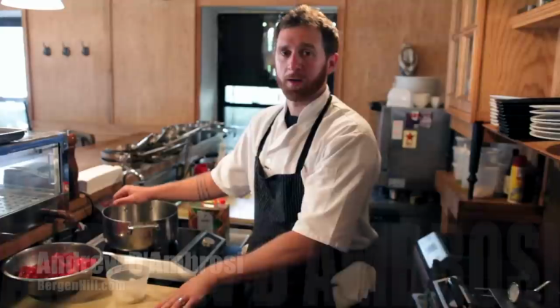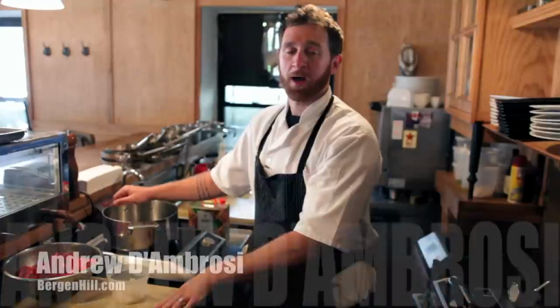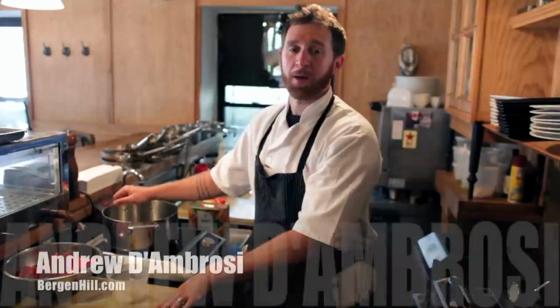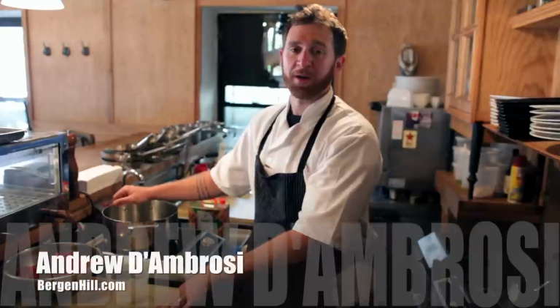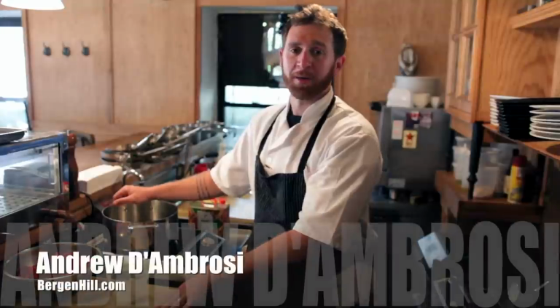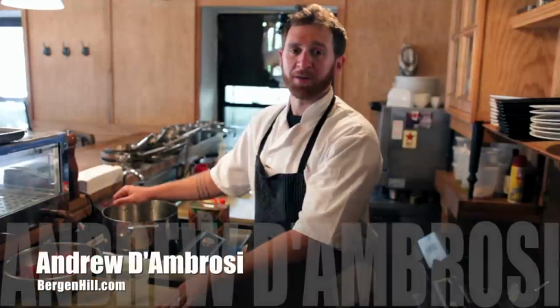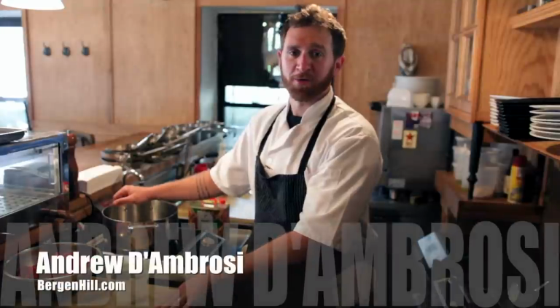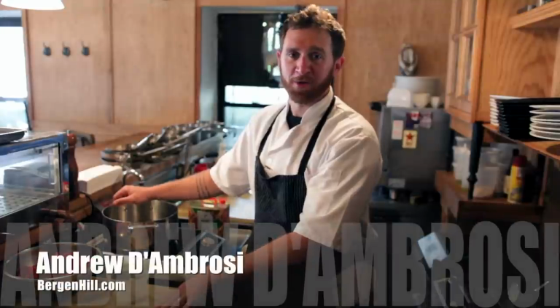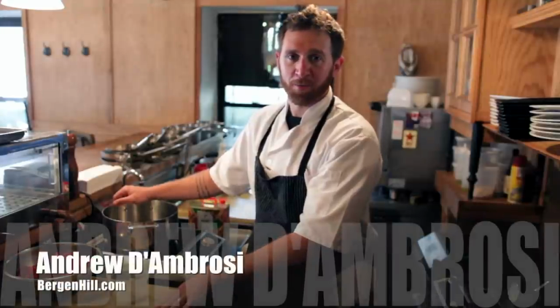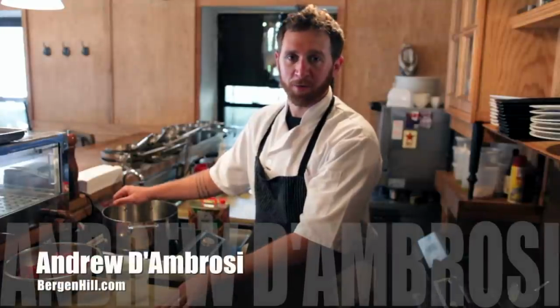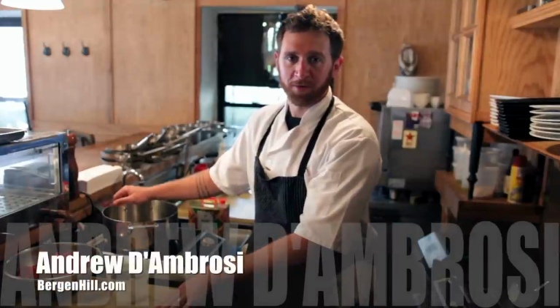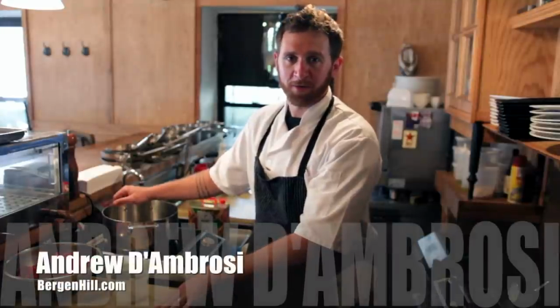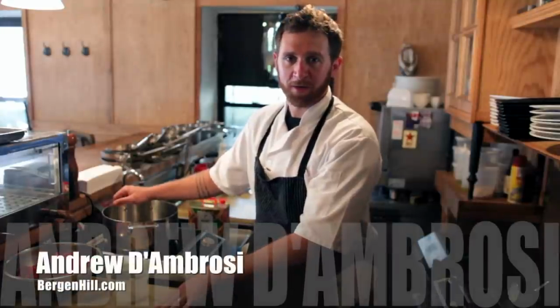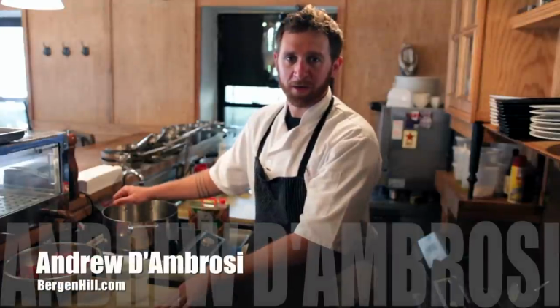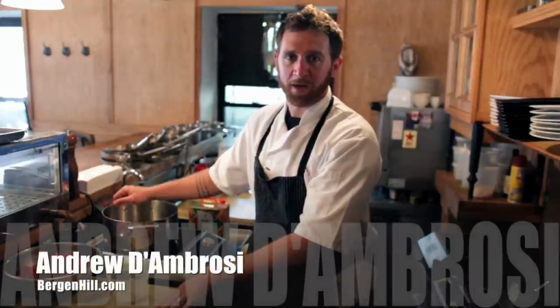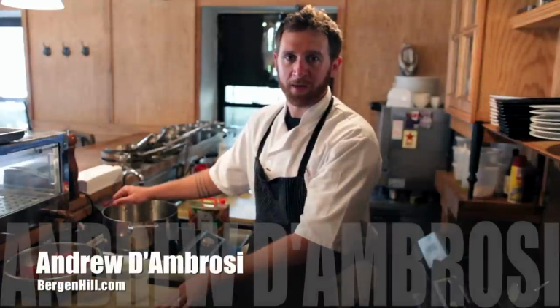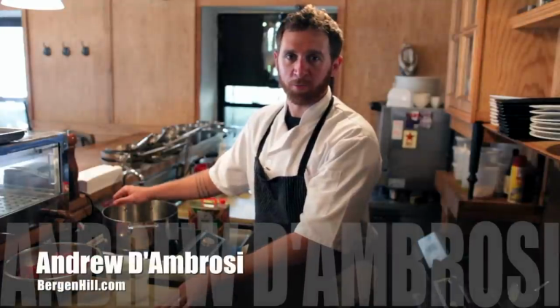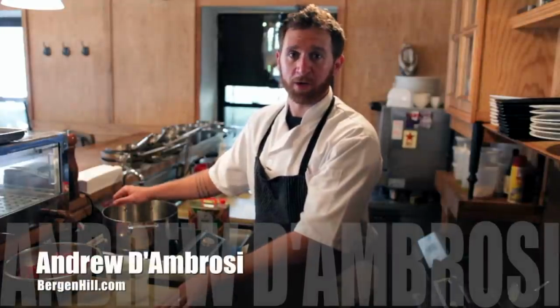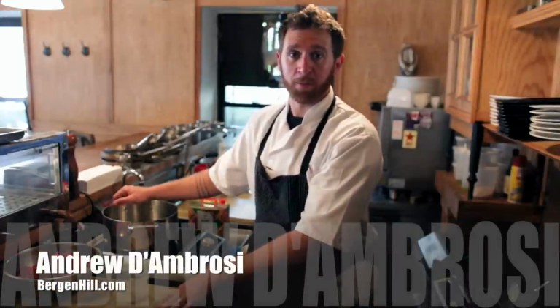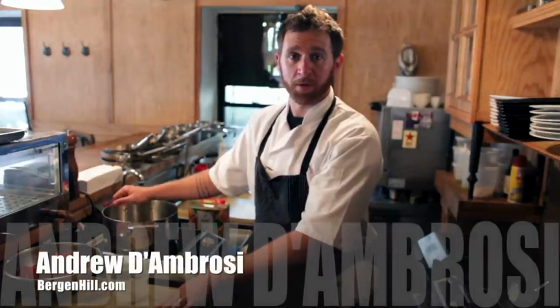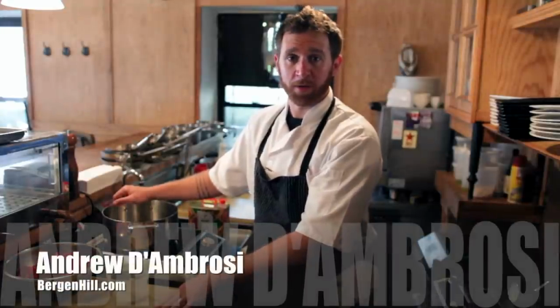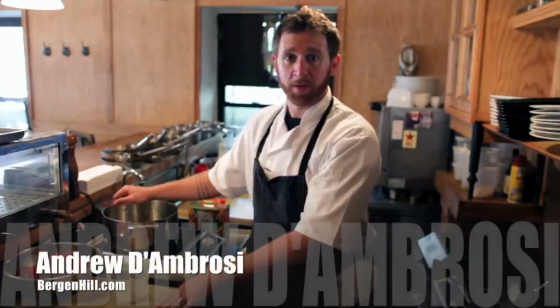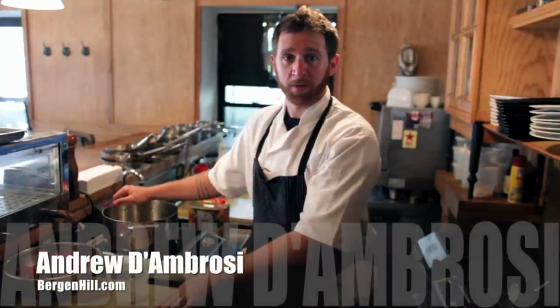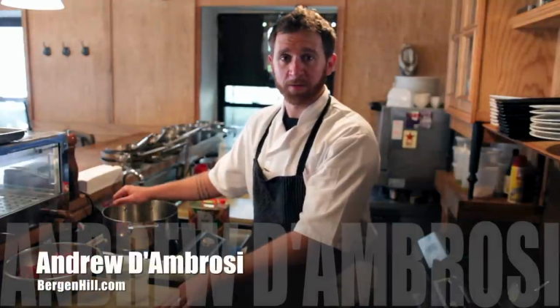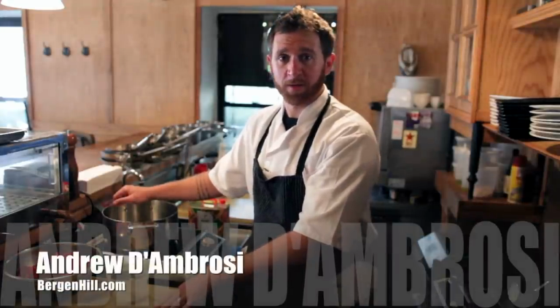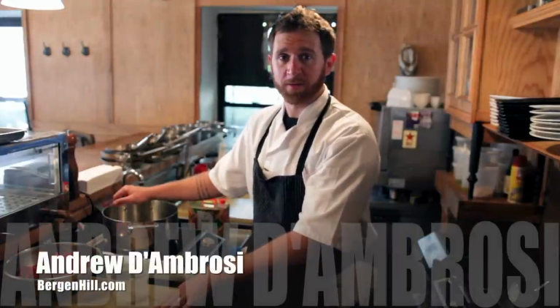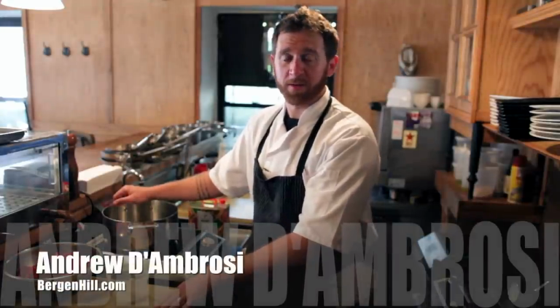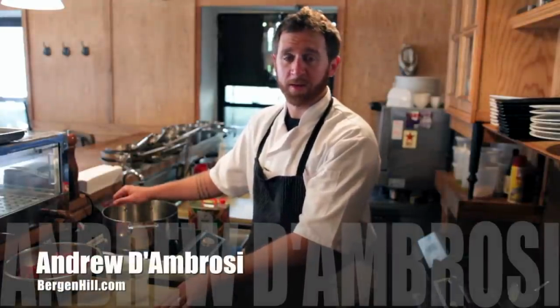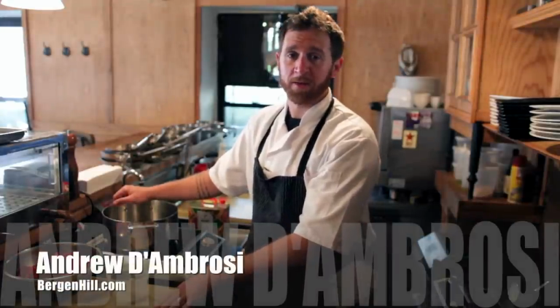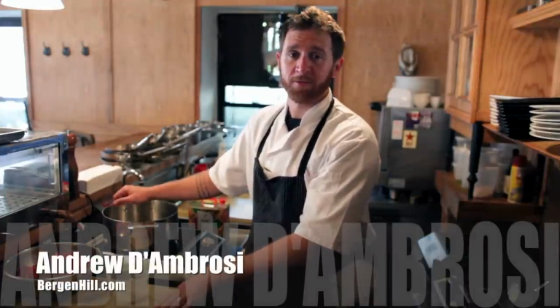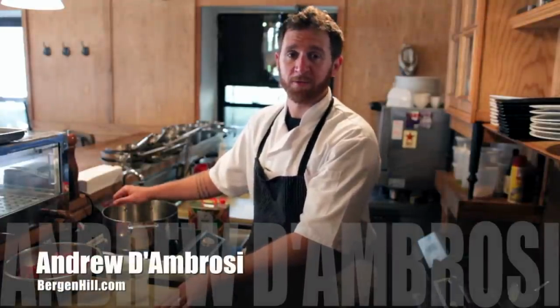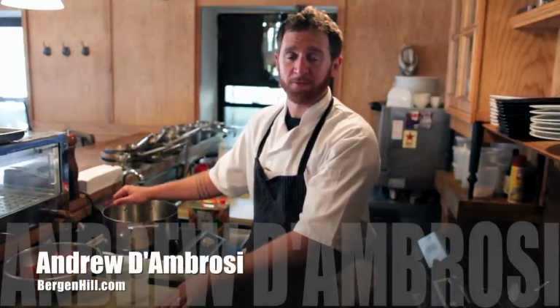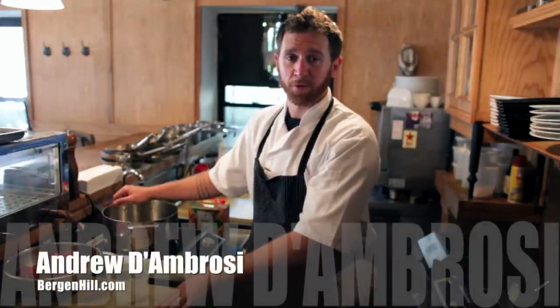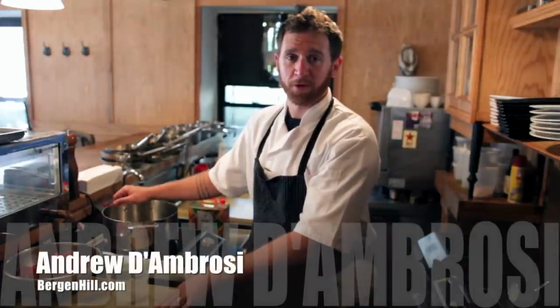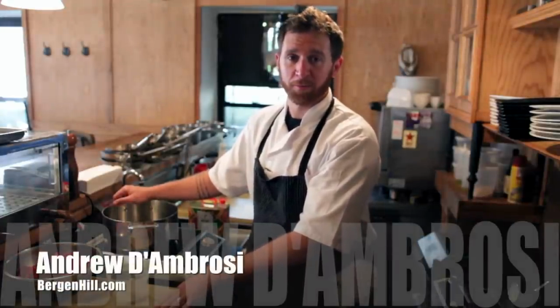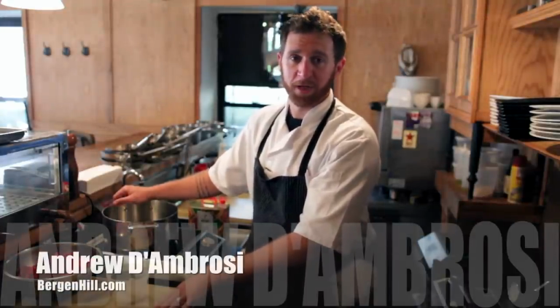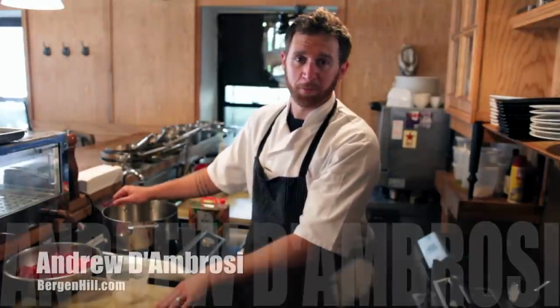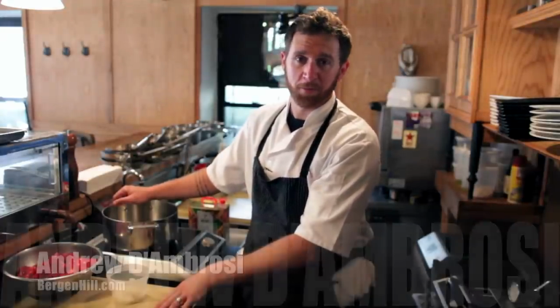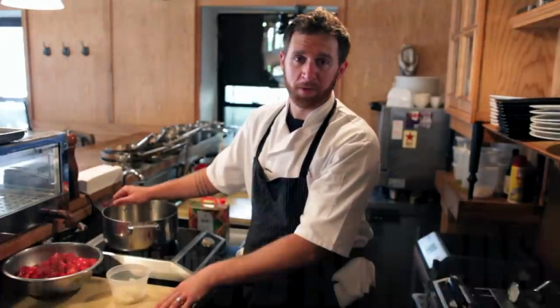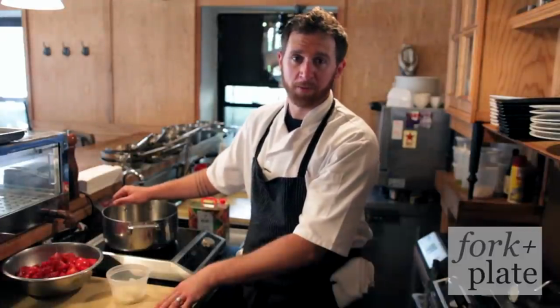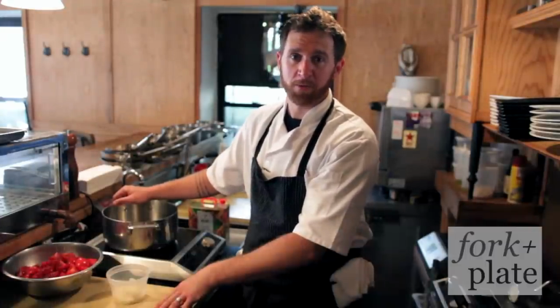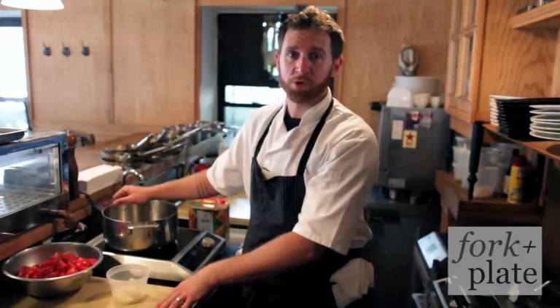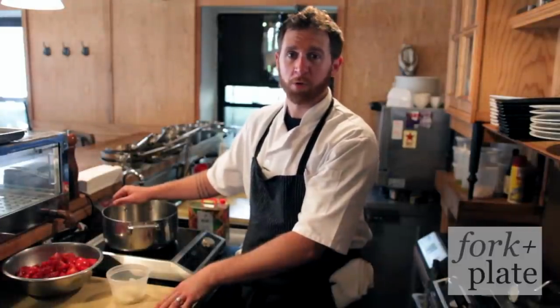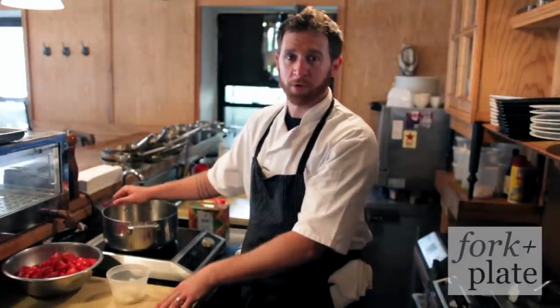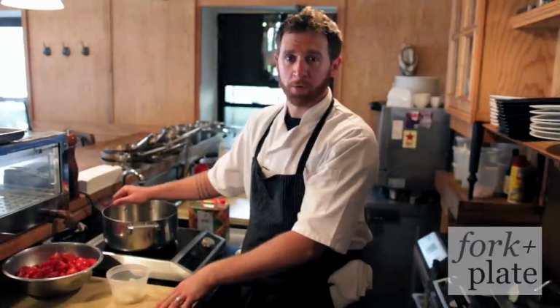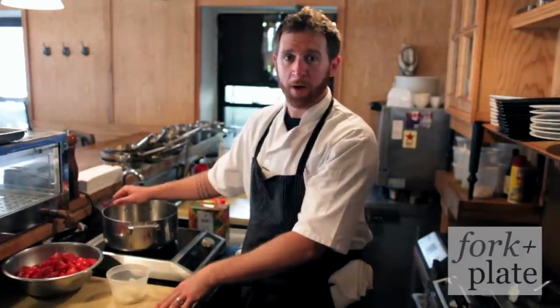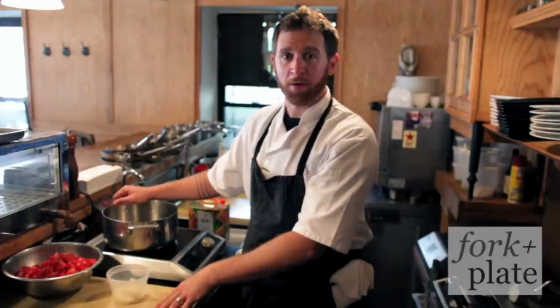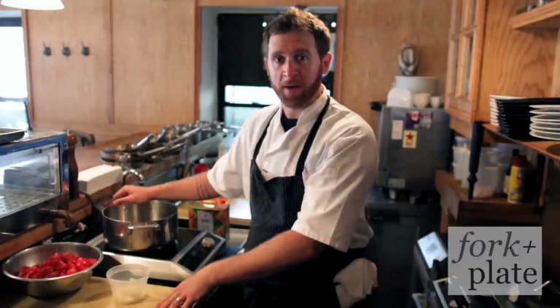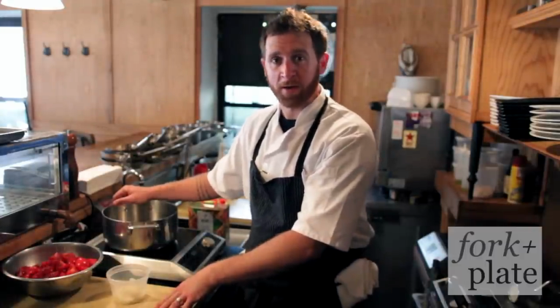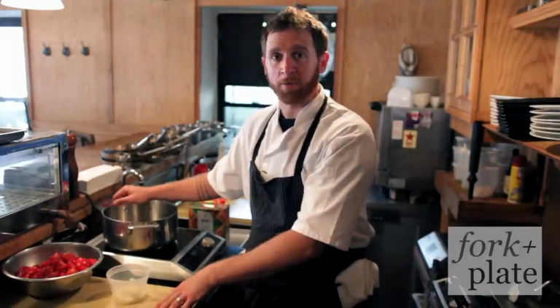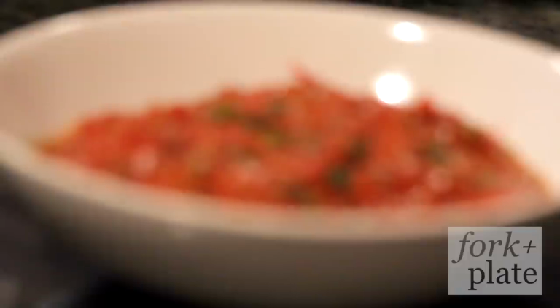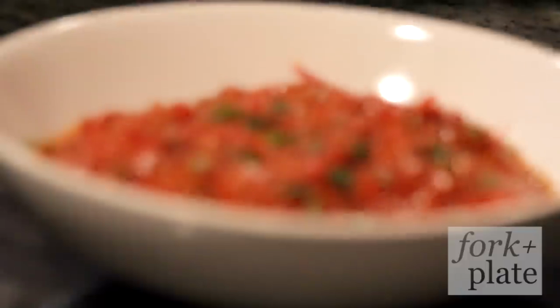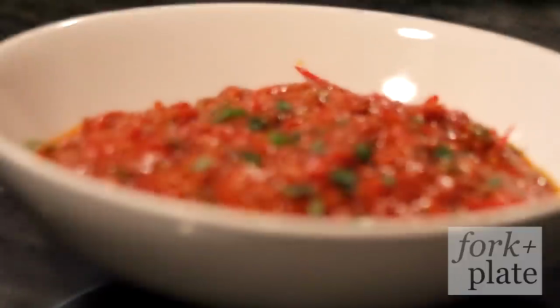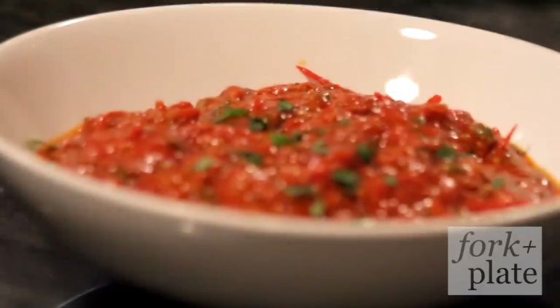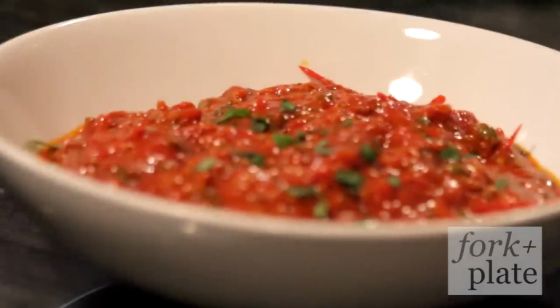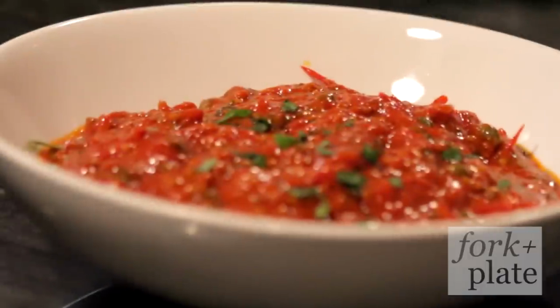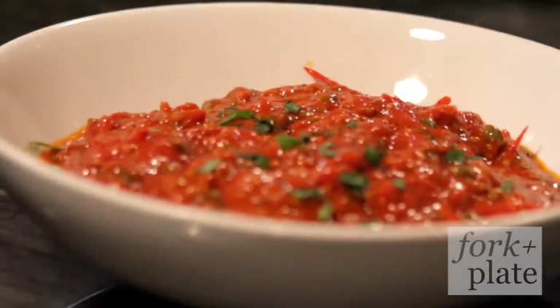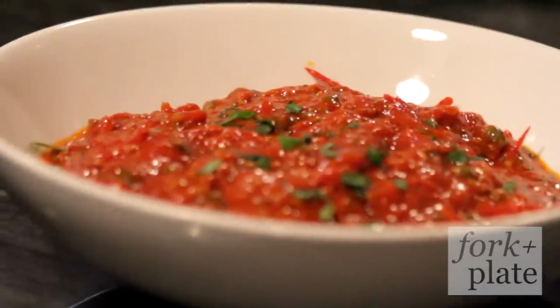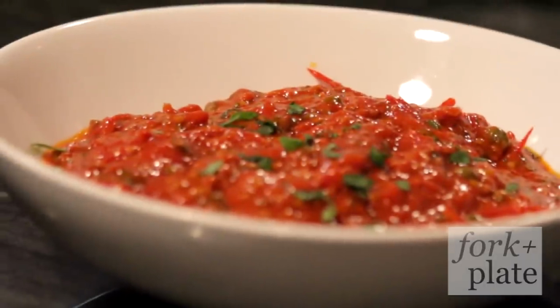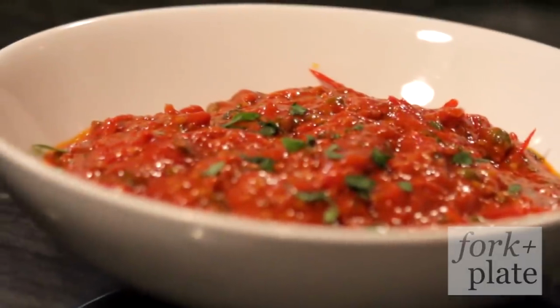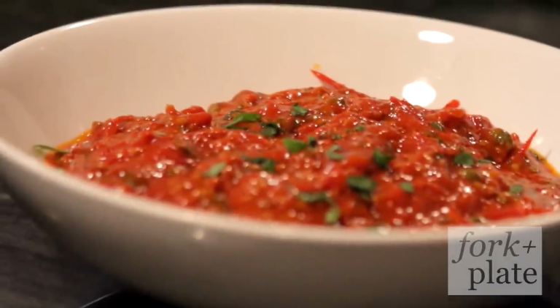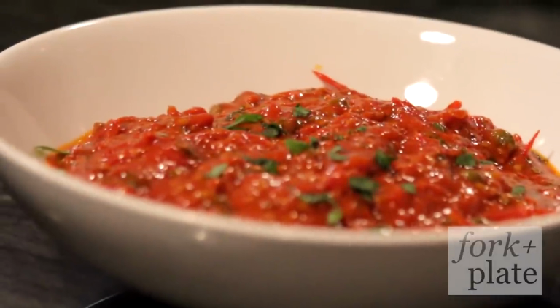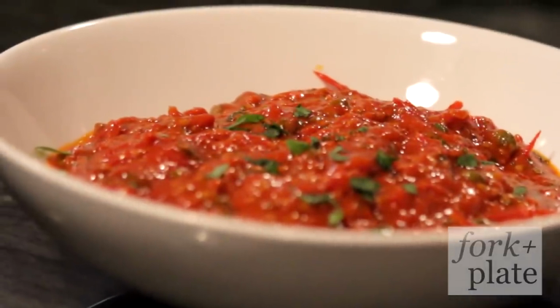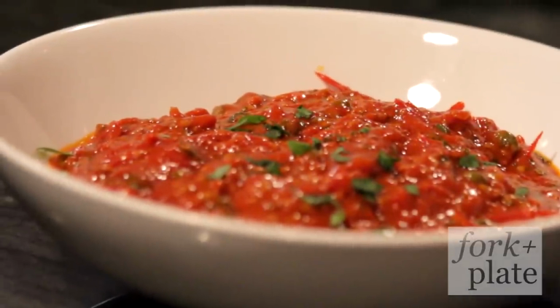Hi, my name is Andrew D'Ambrosie, and we're at Bergen Hill. Today for Fork to Plate, we'll be showing you how to make a really awesome tomato sauce.